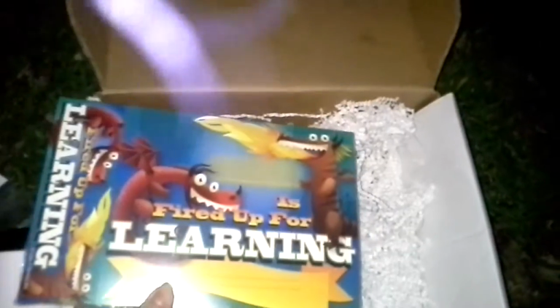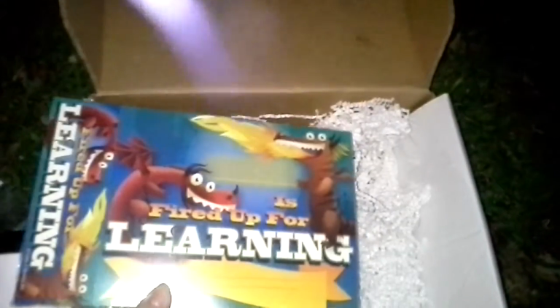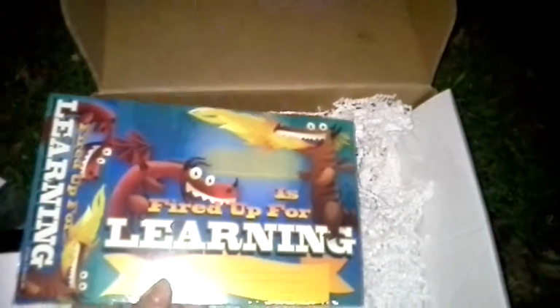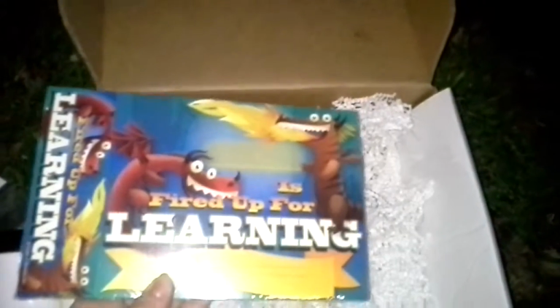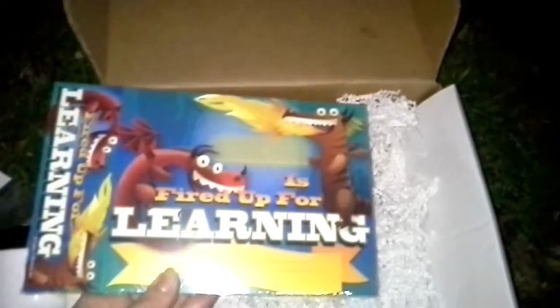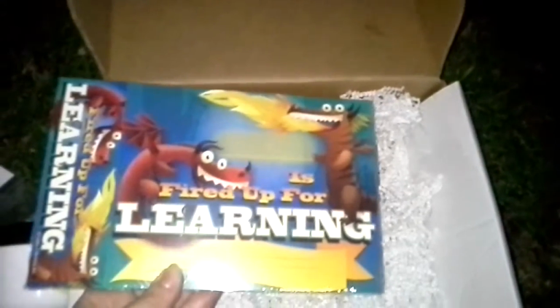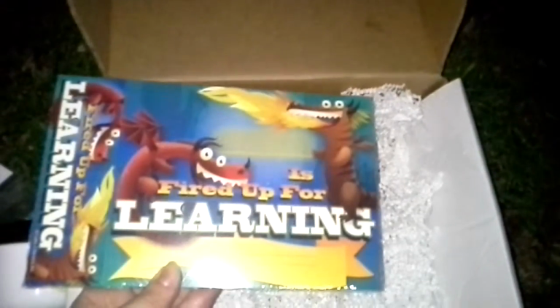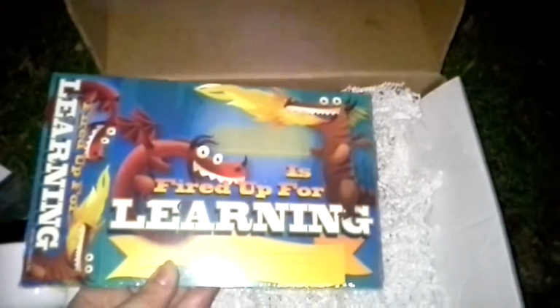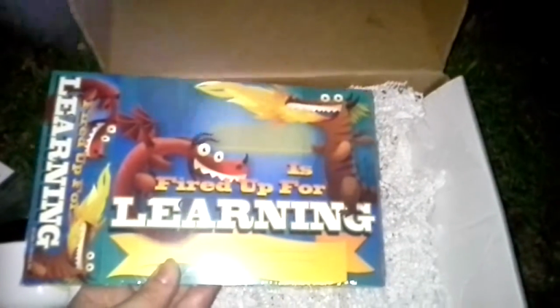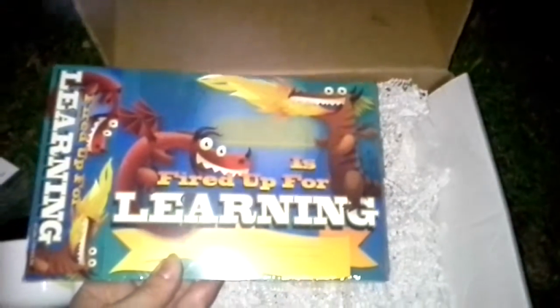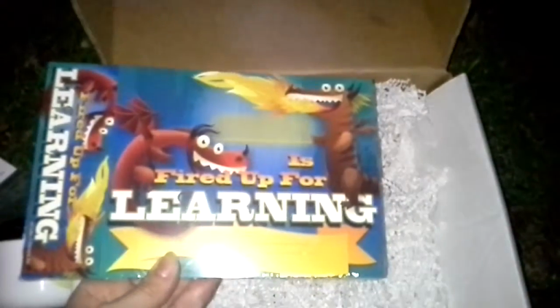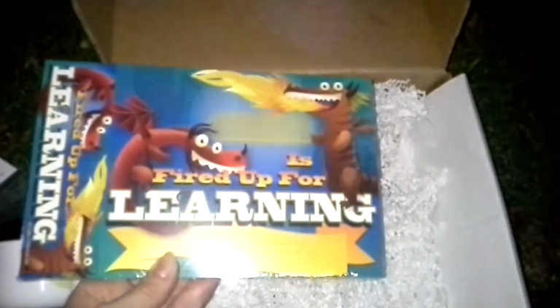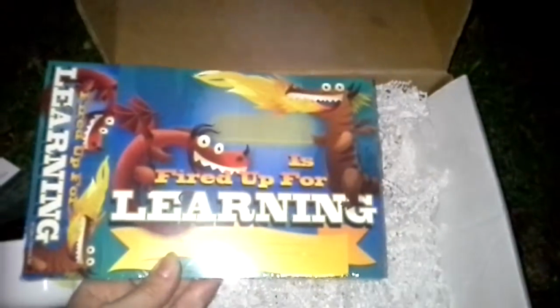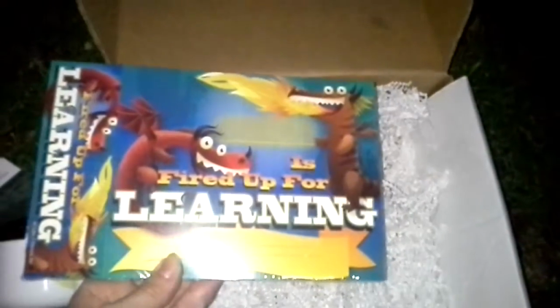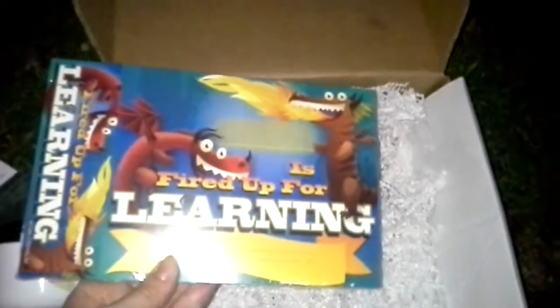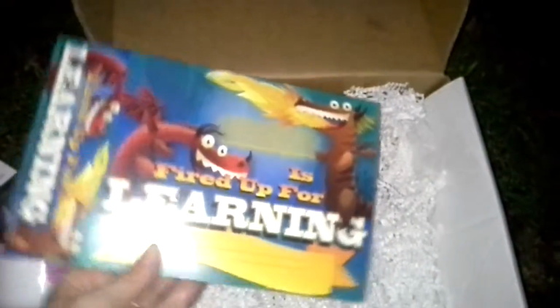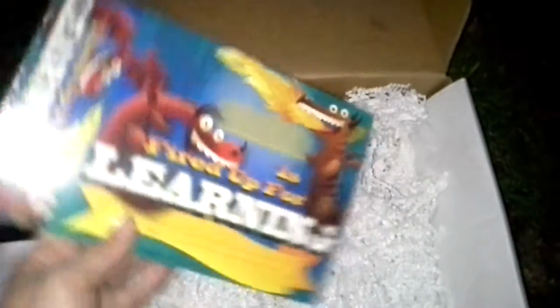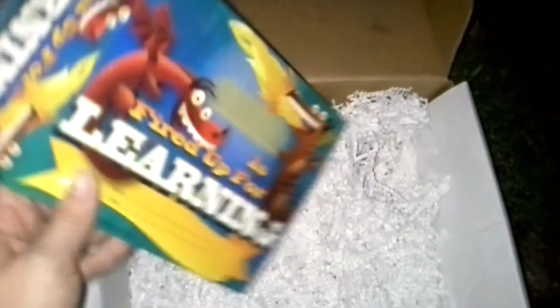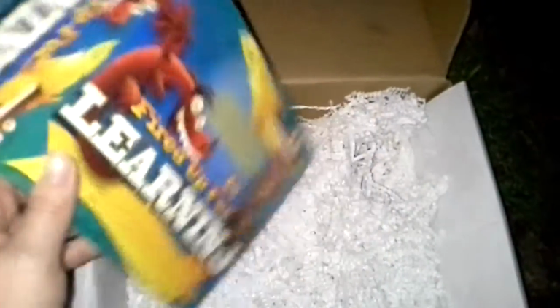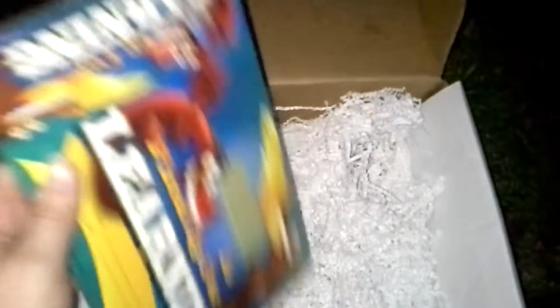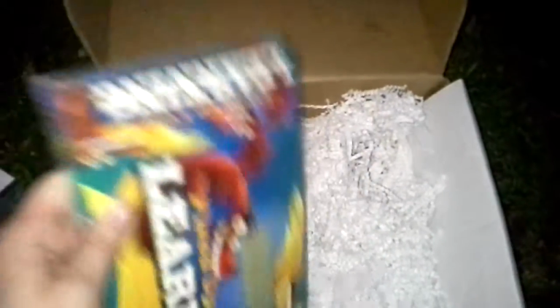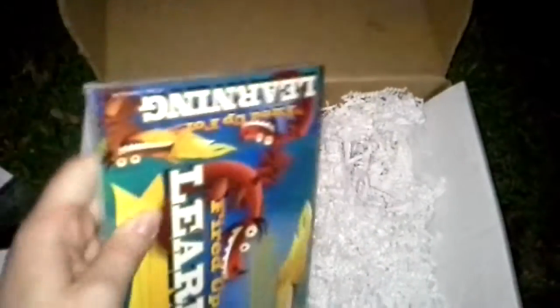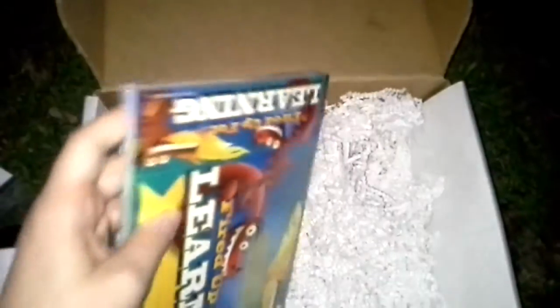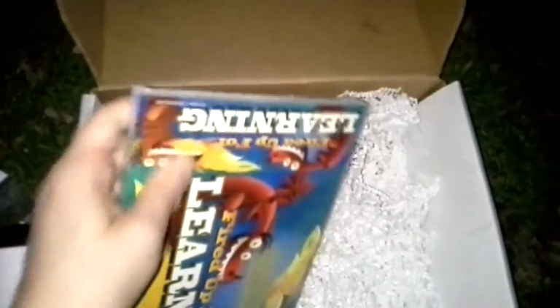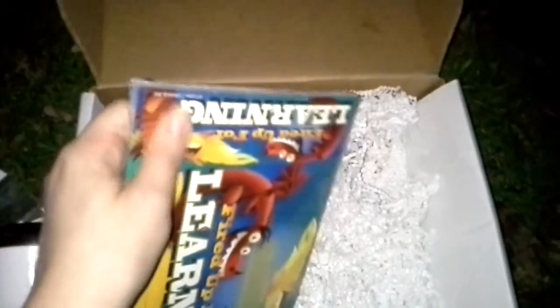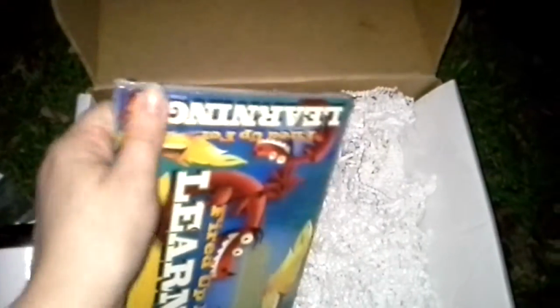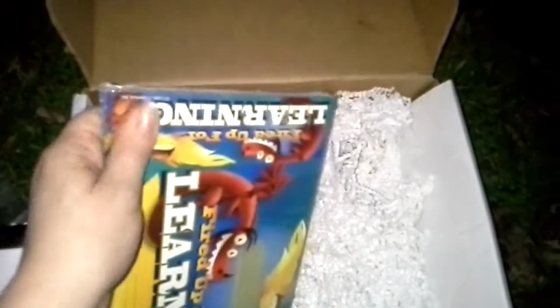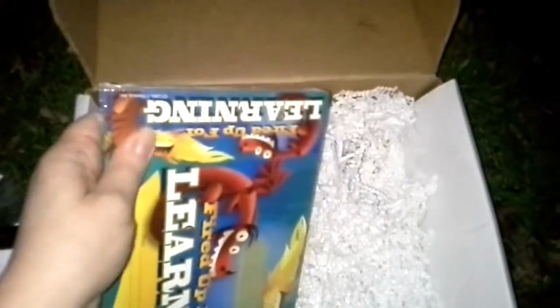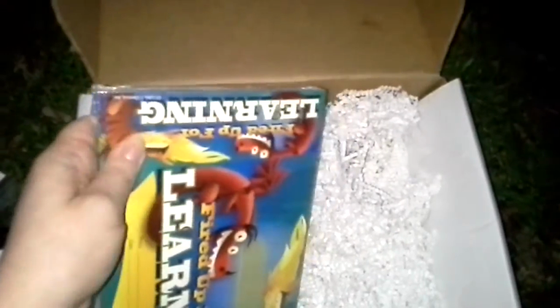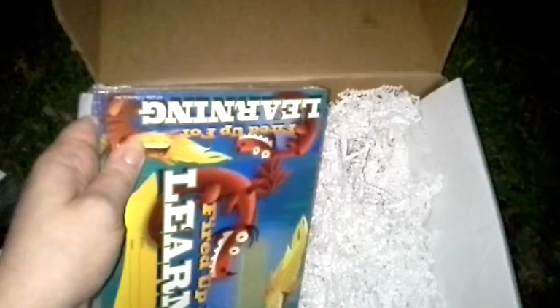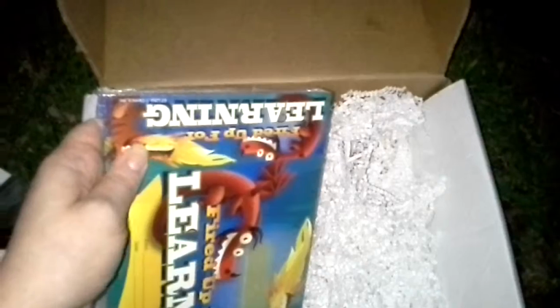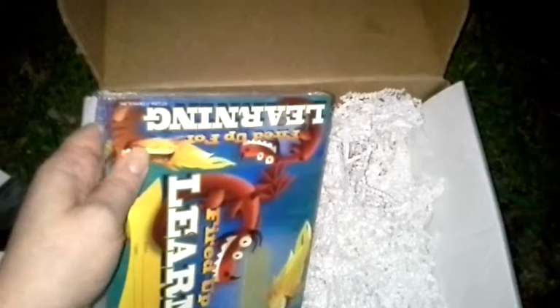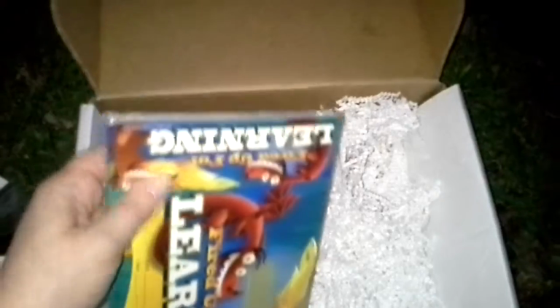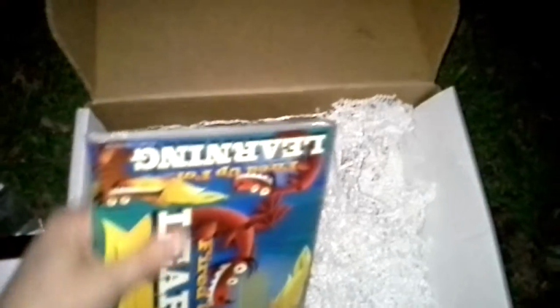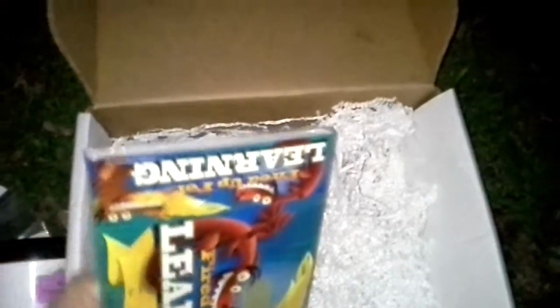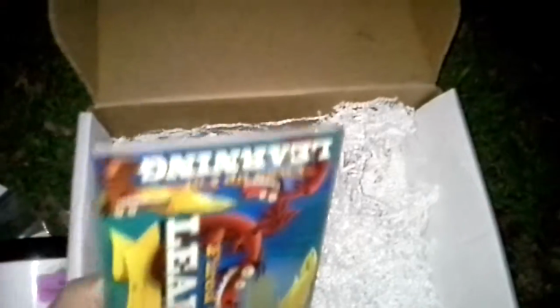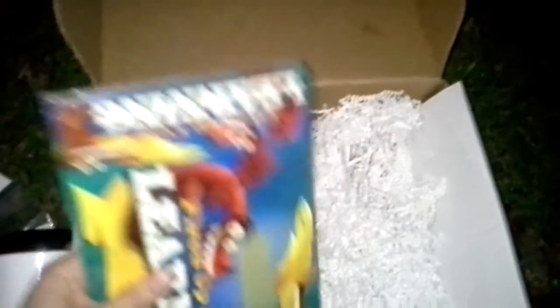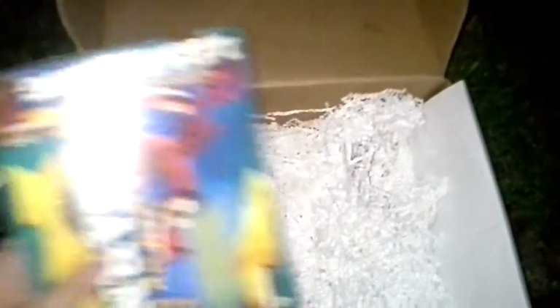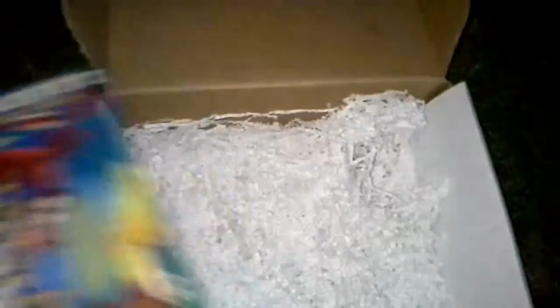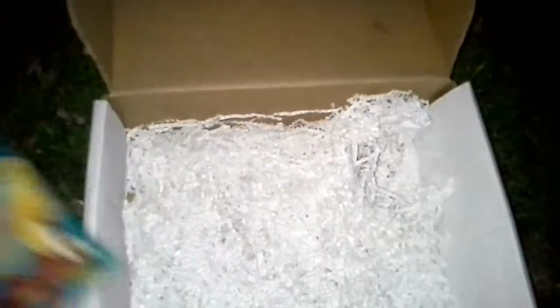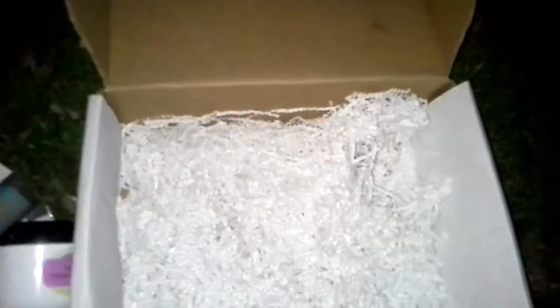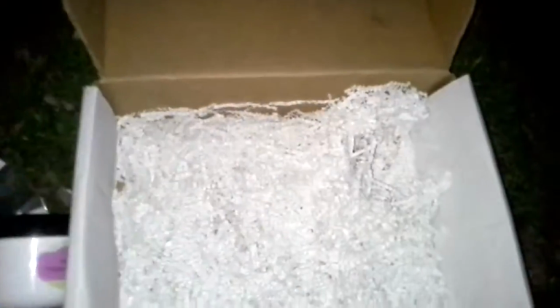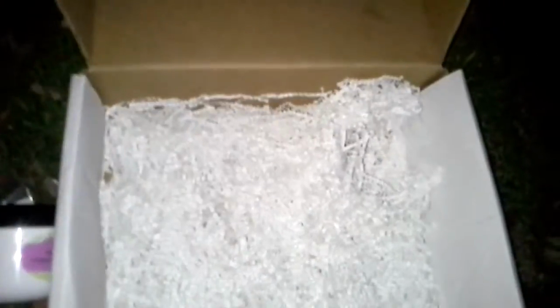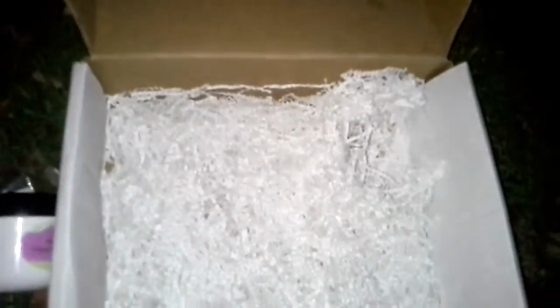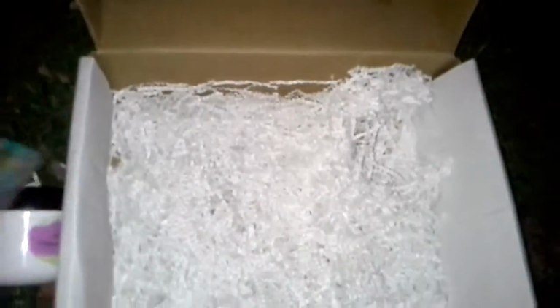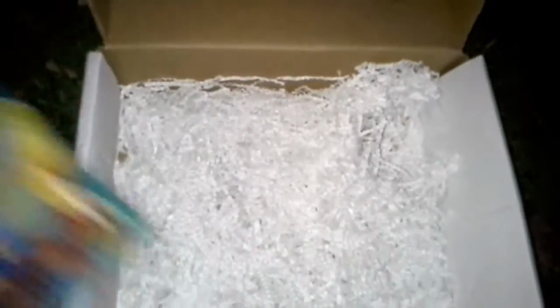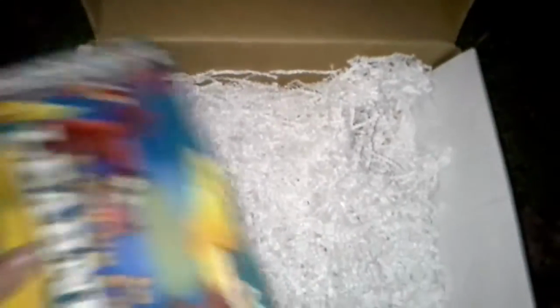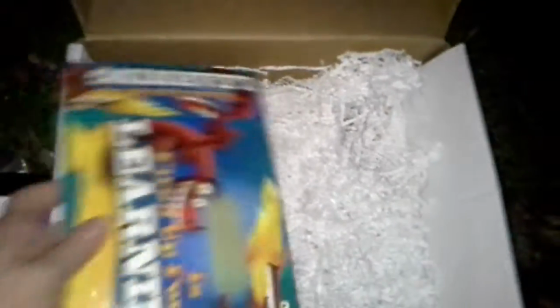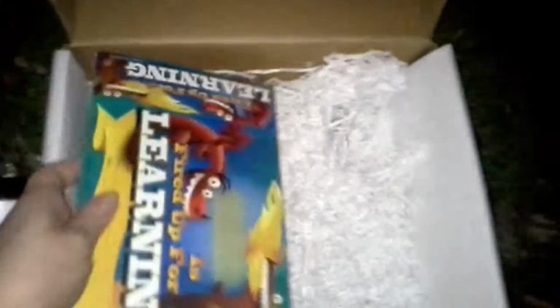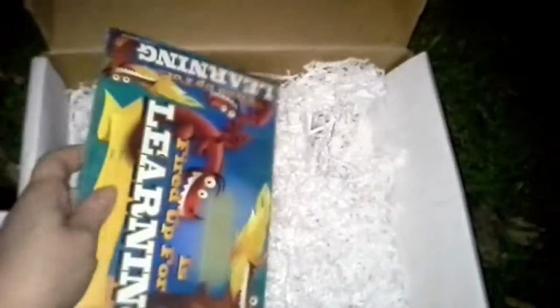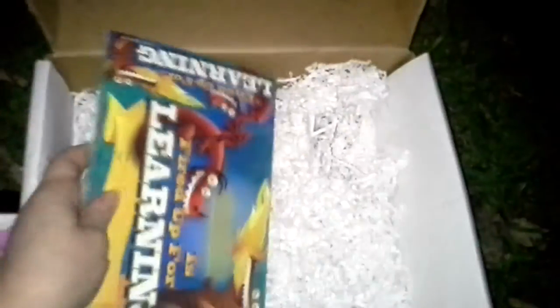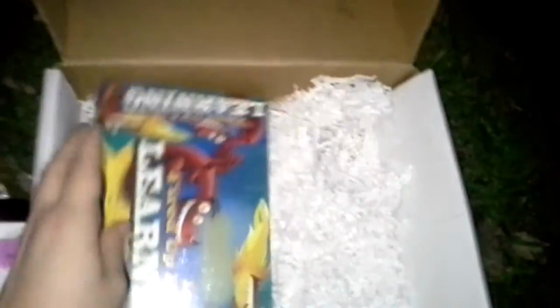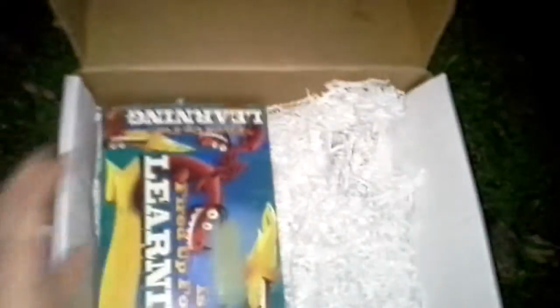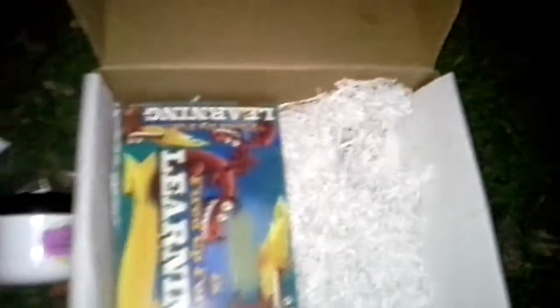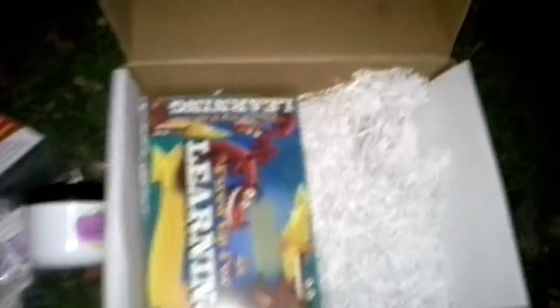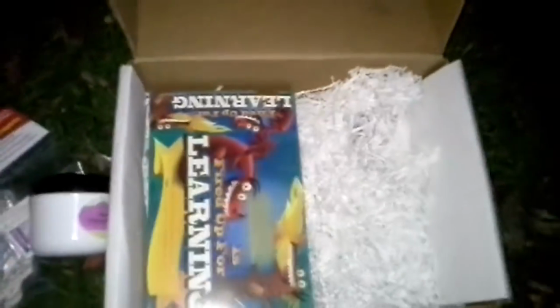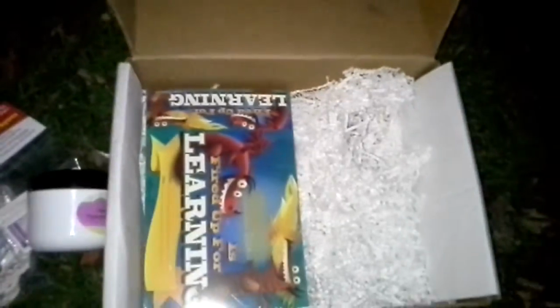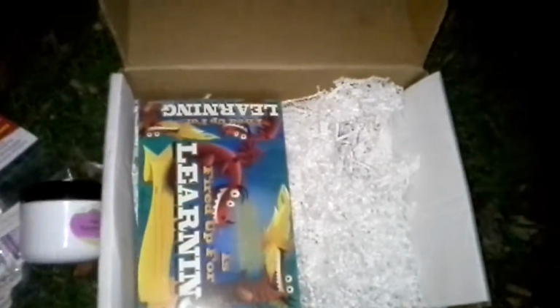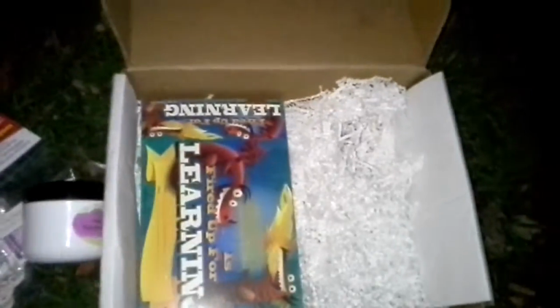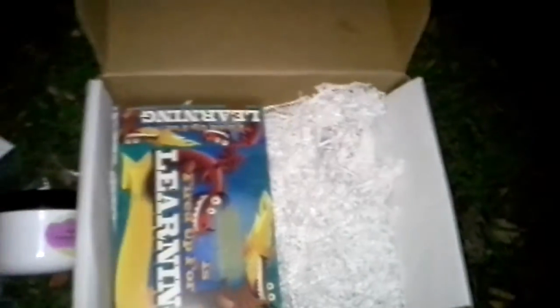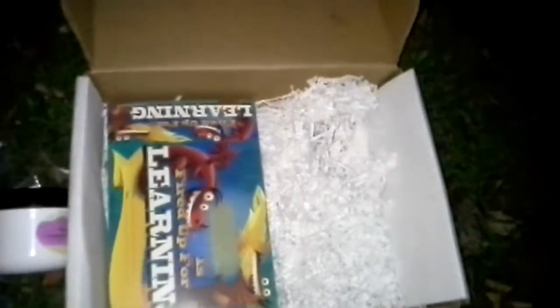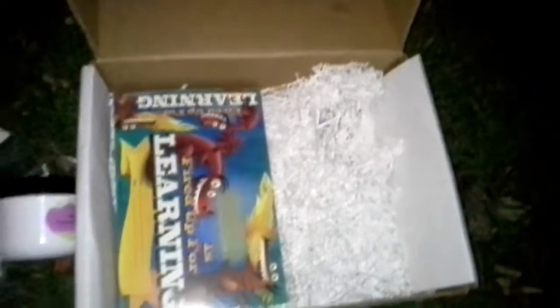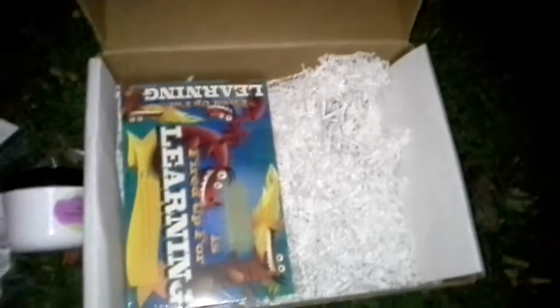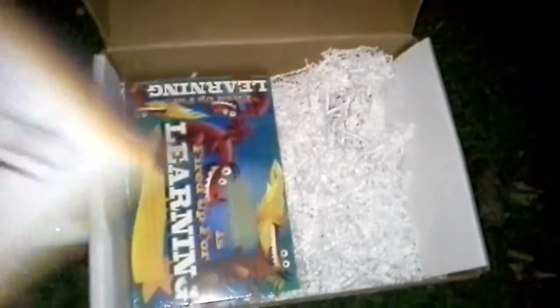The kids can see that they are fired up for learning. I think it has a bookmark on the end of it. But again, that was everything that was in this box.